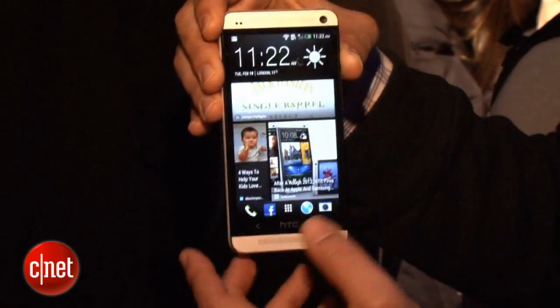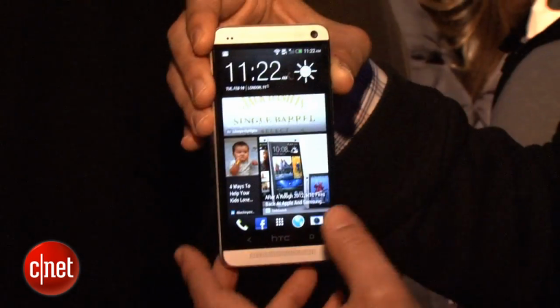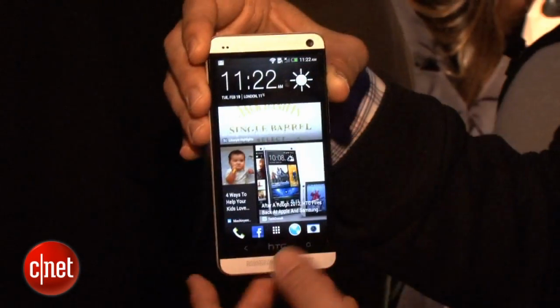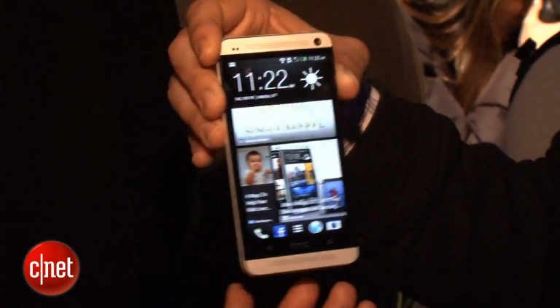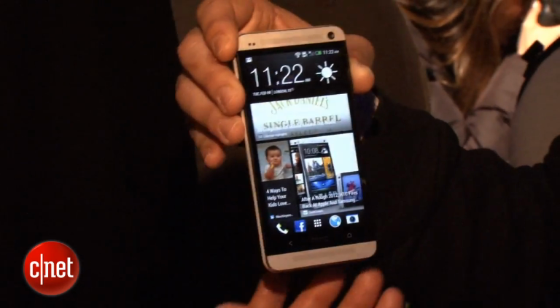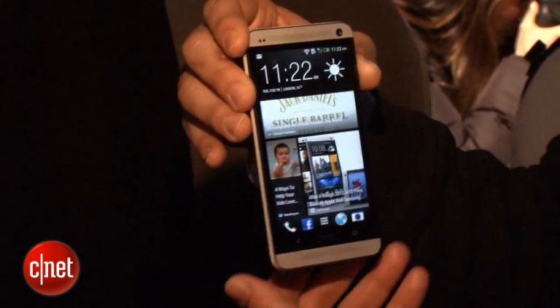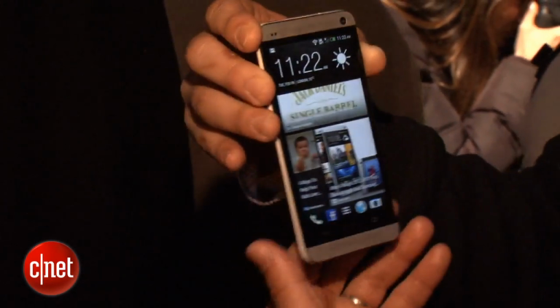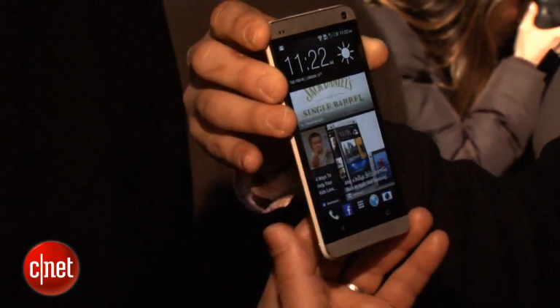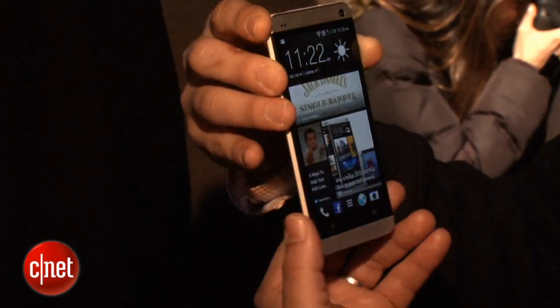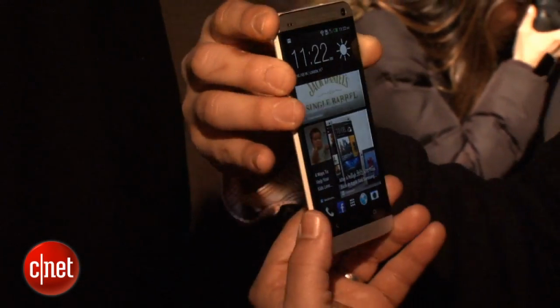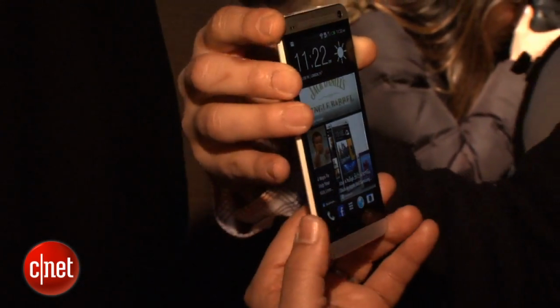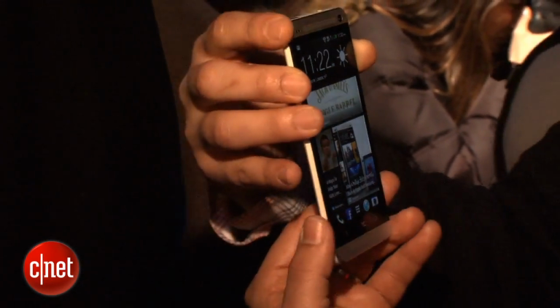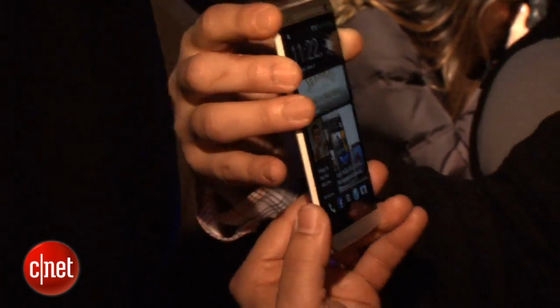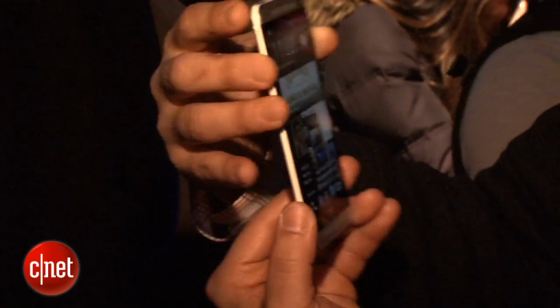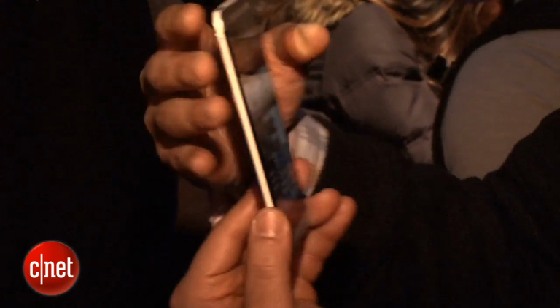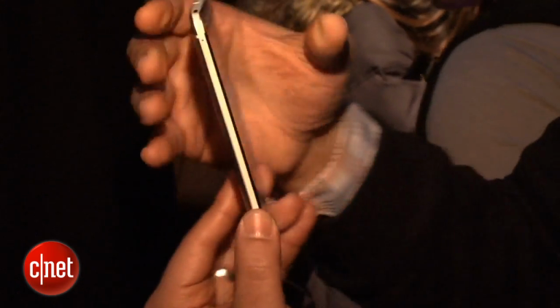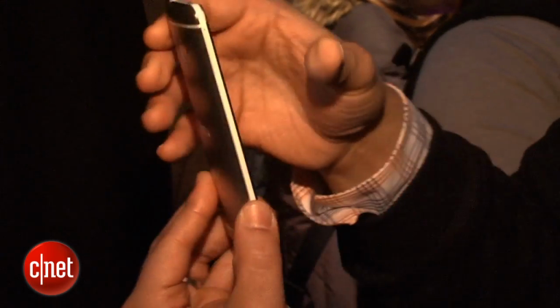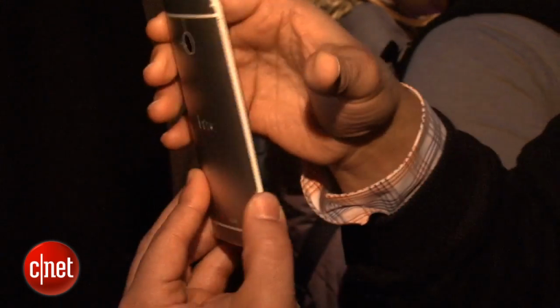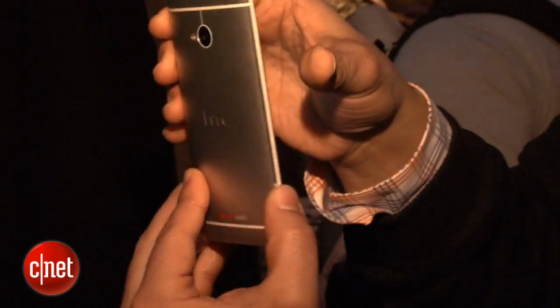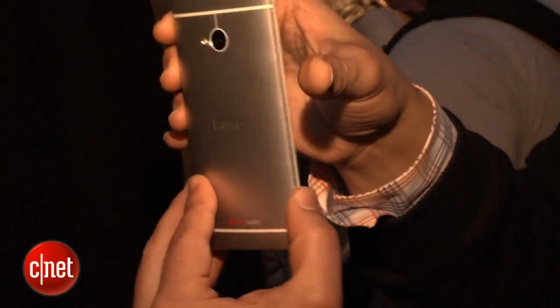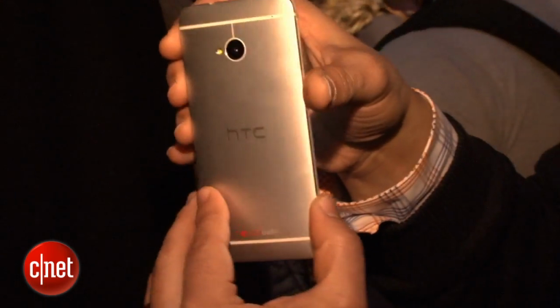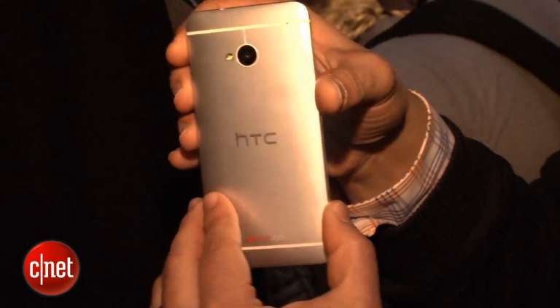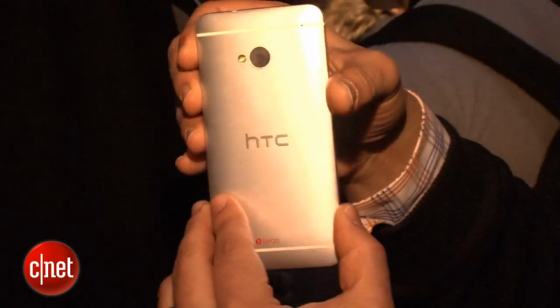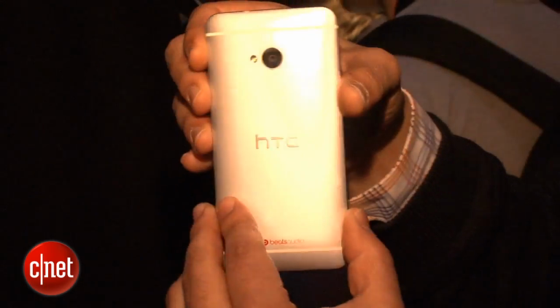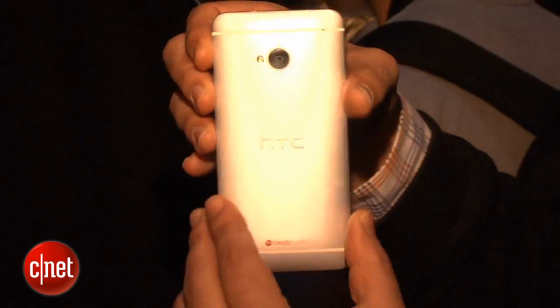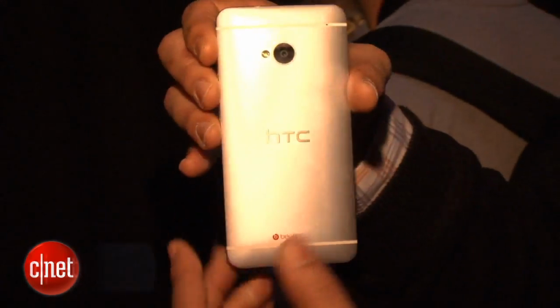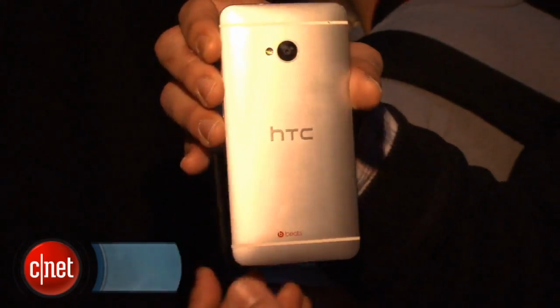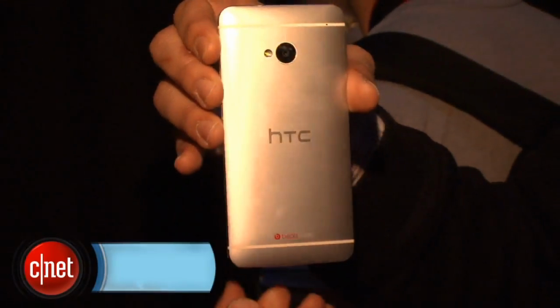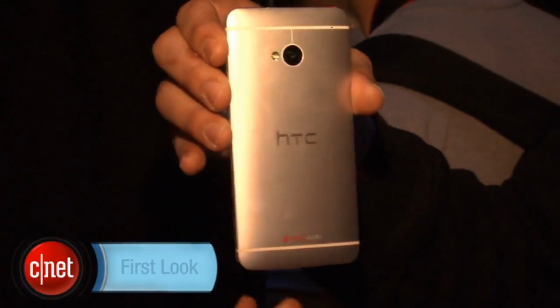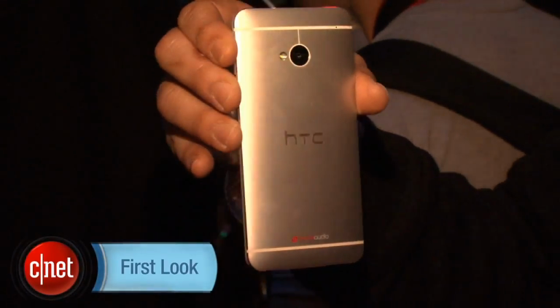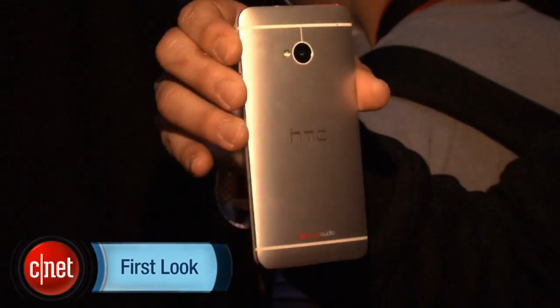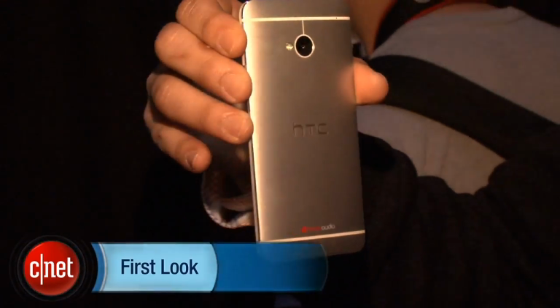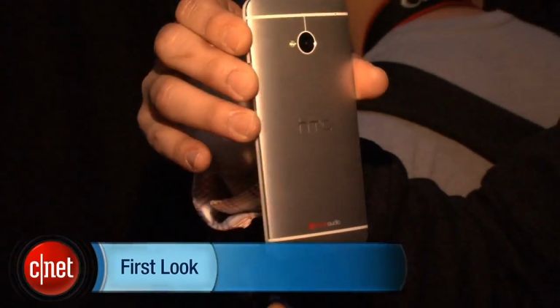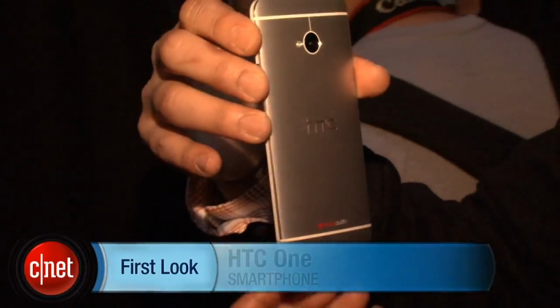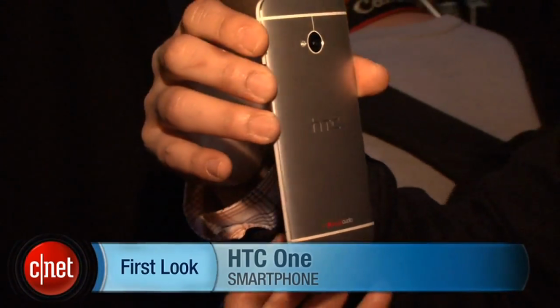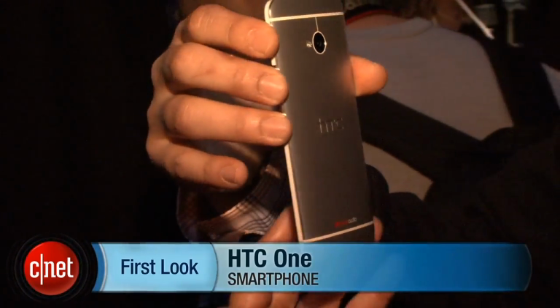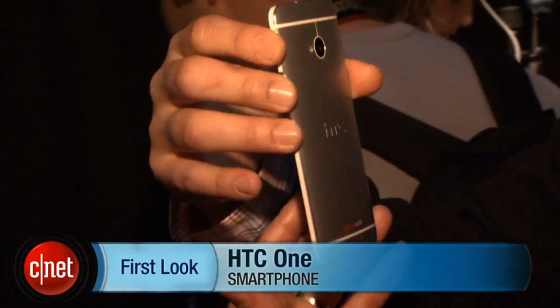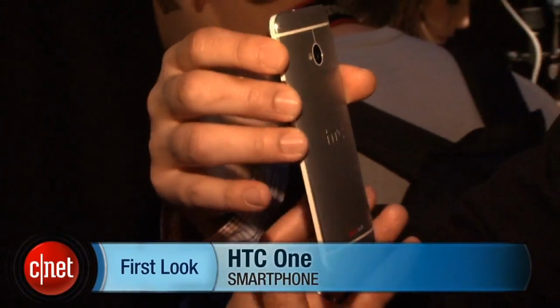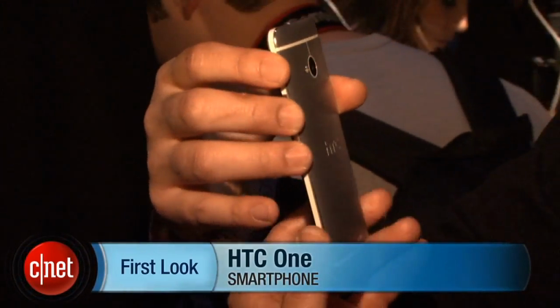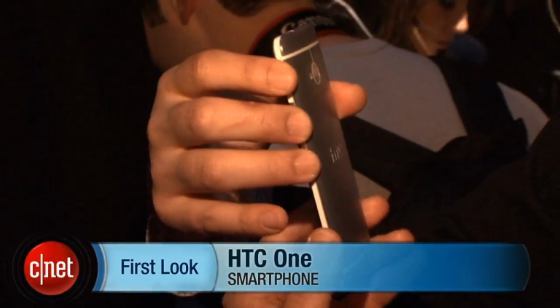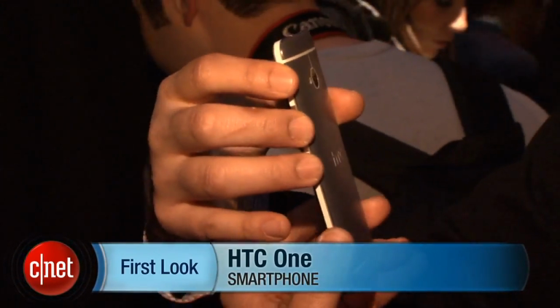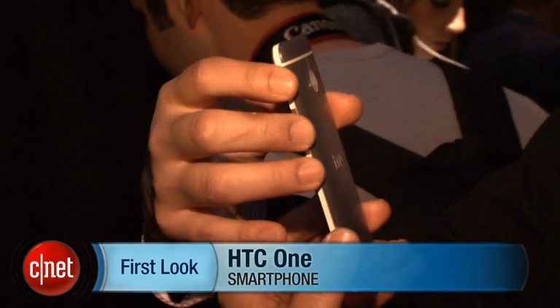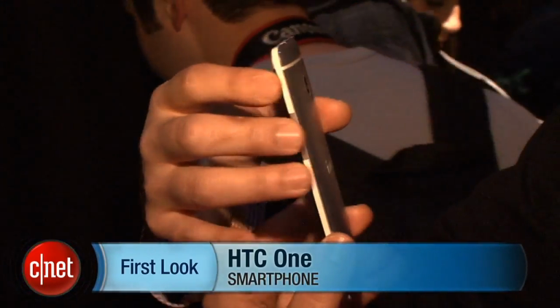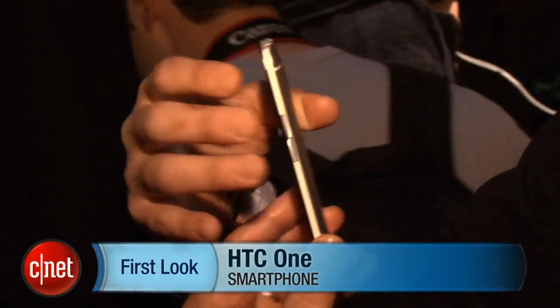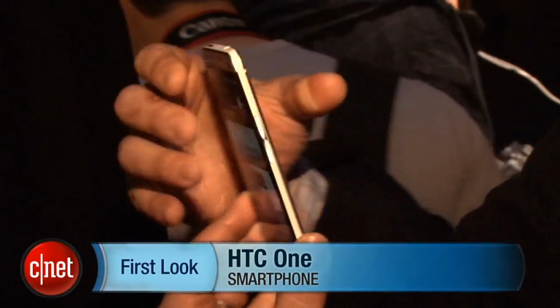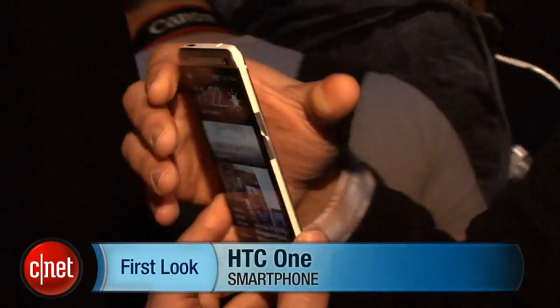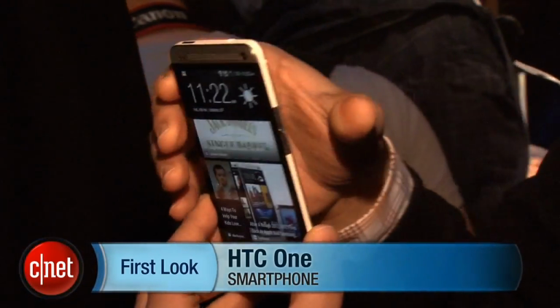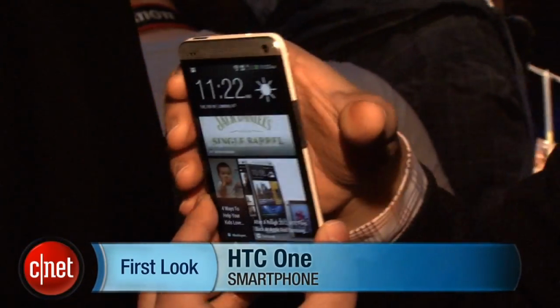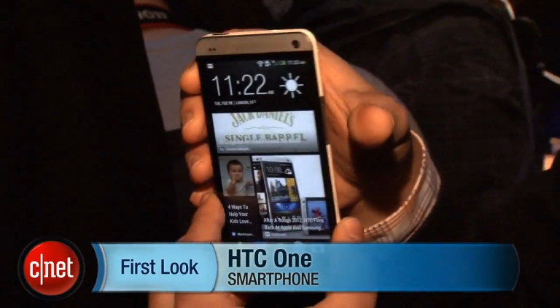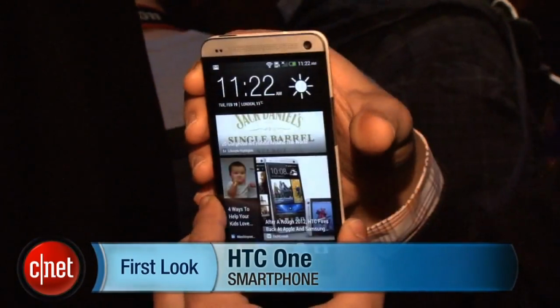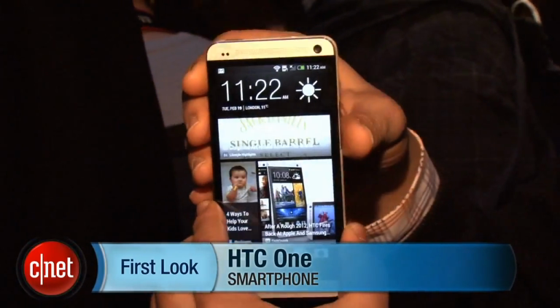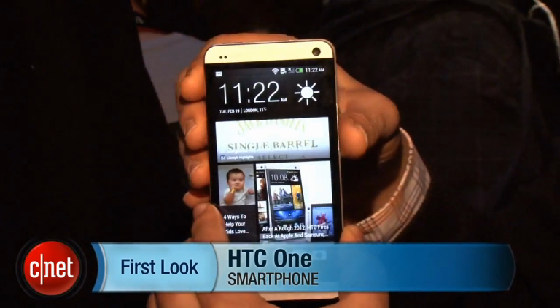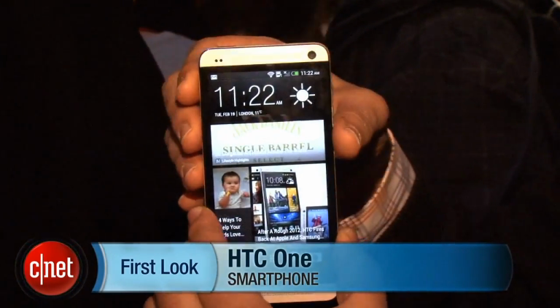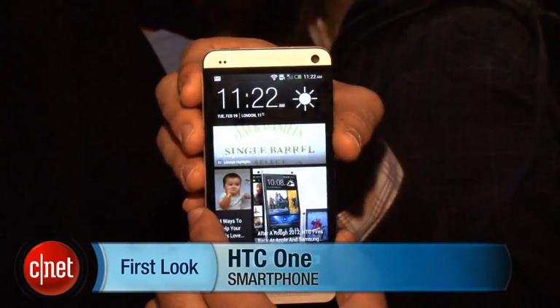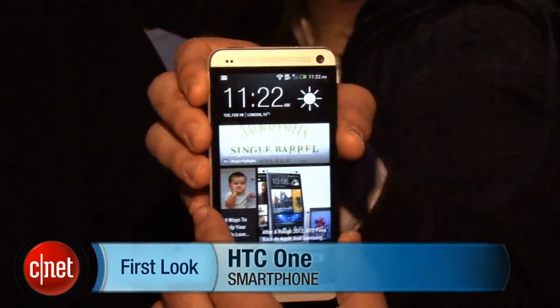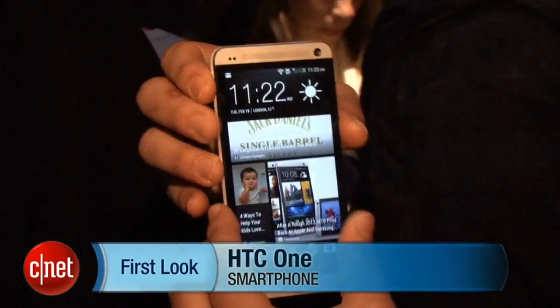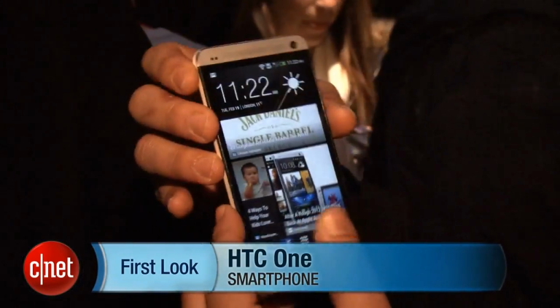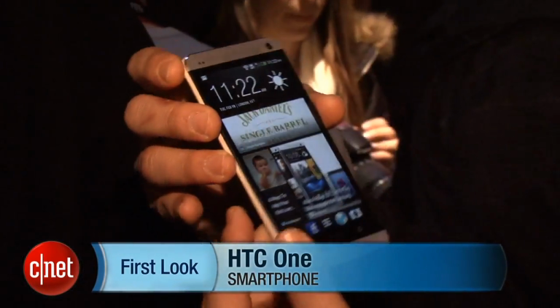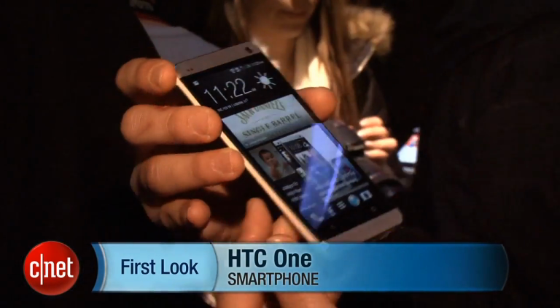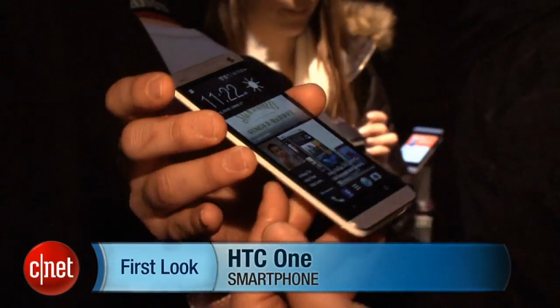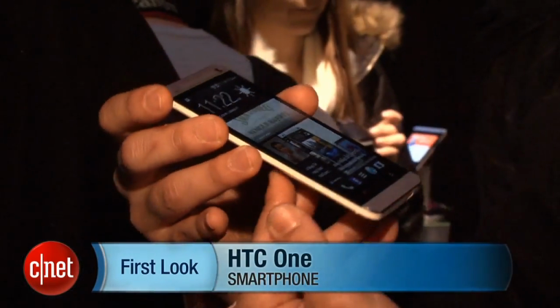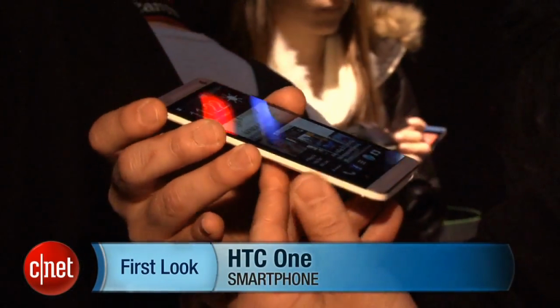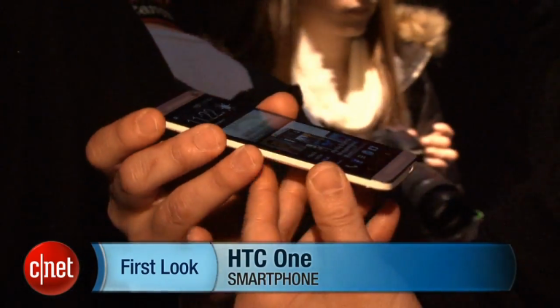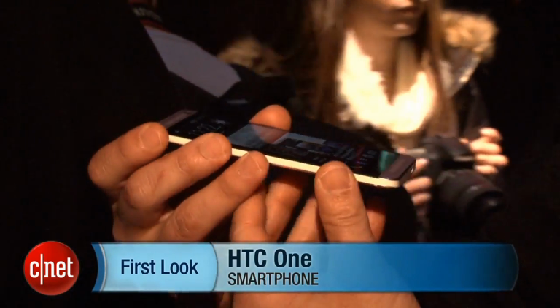So there you have it, folks. This is a first look at the HTC One smartphone. I'm Brian Bennett at CNET.com.